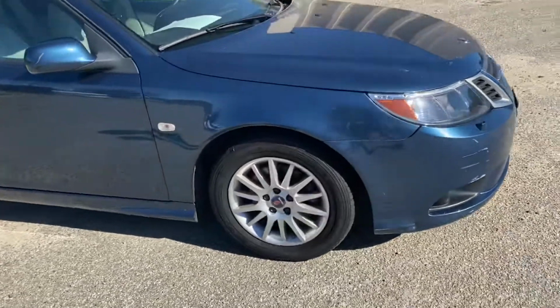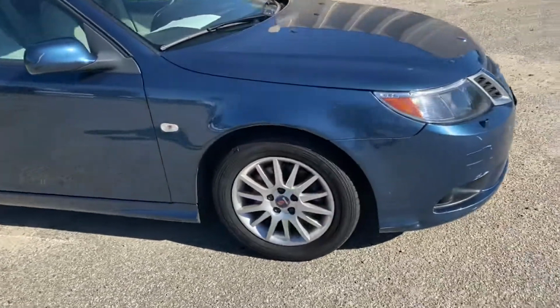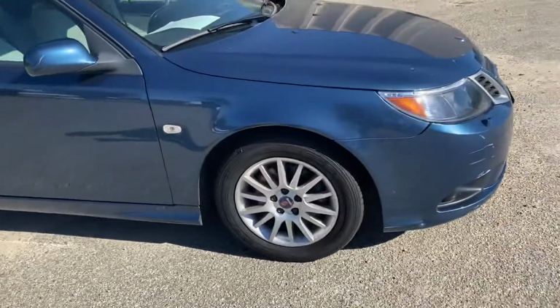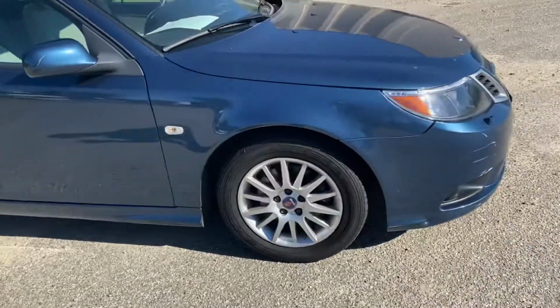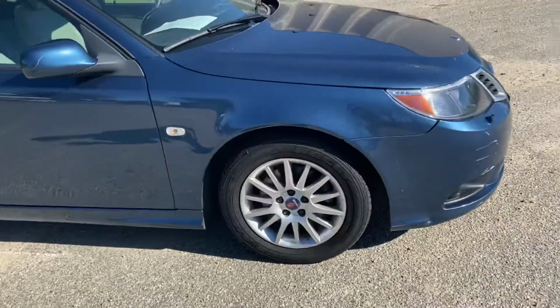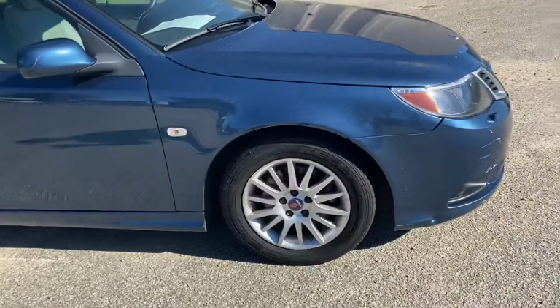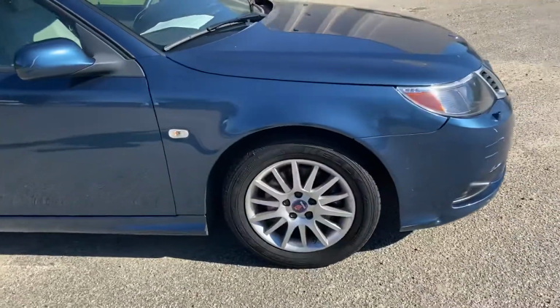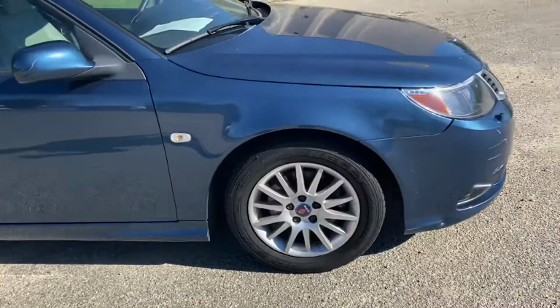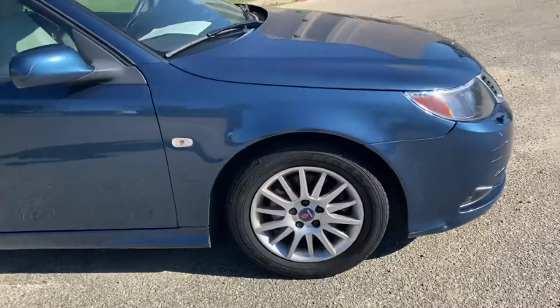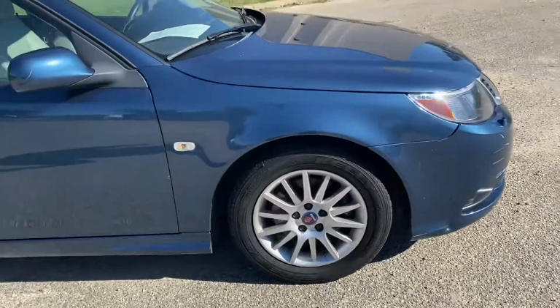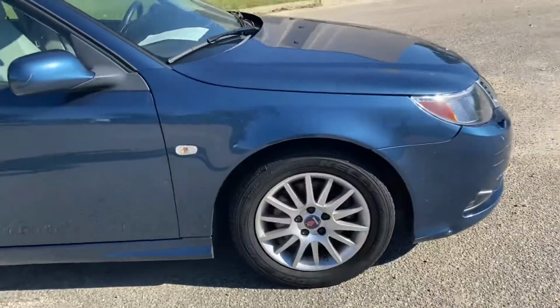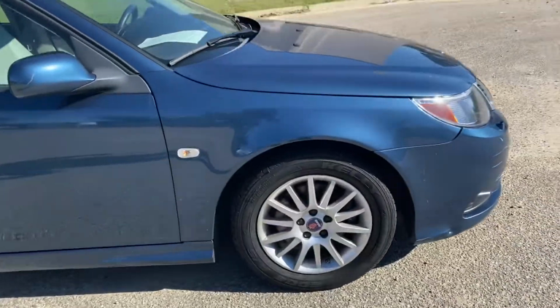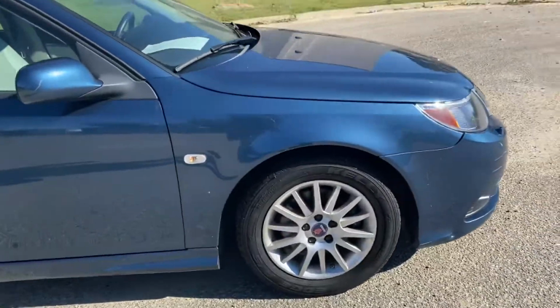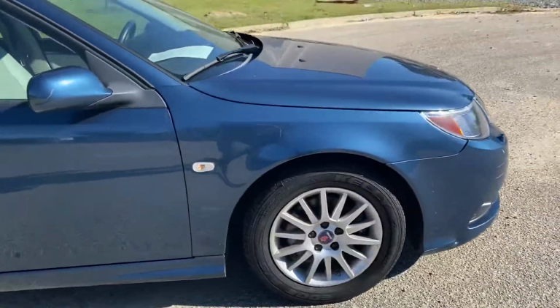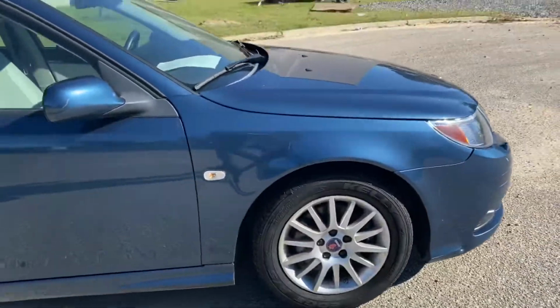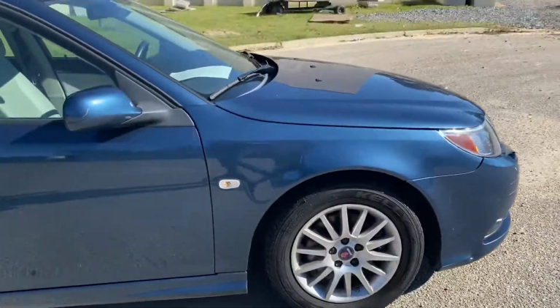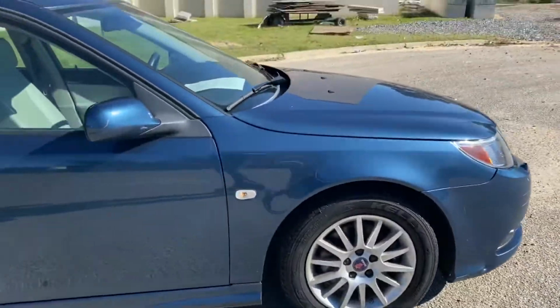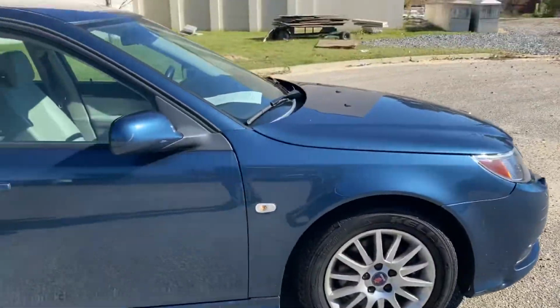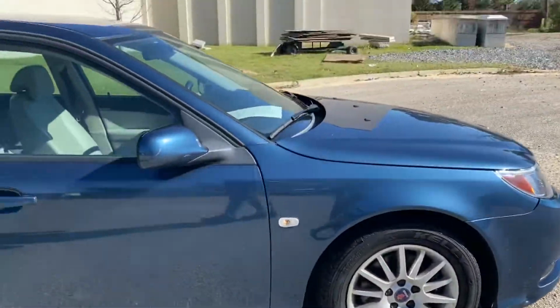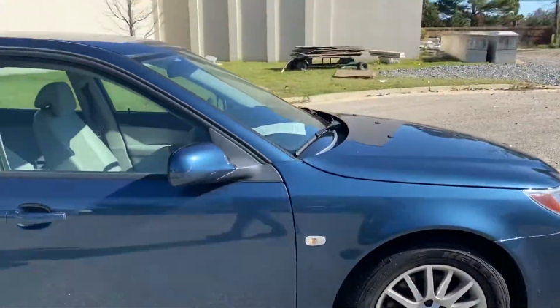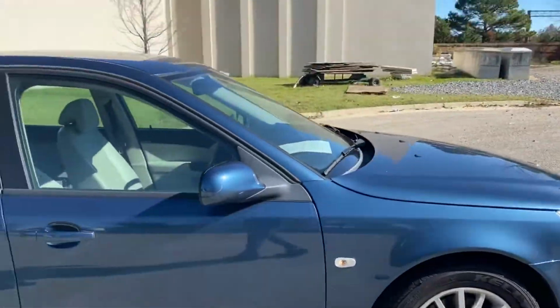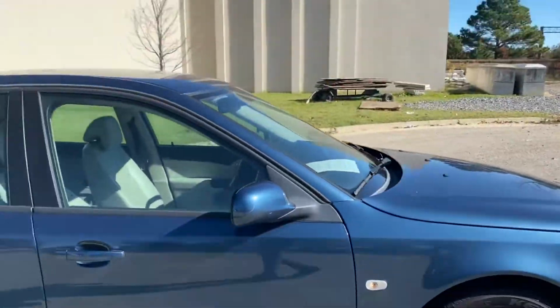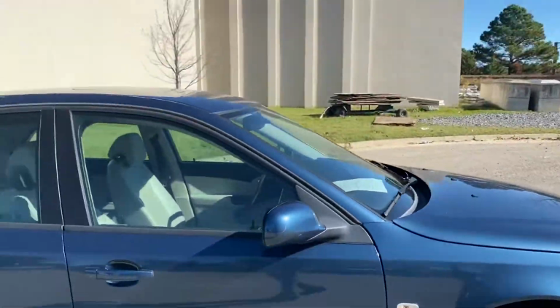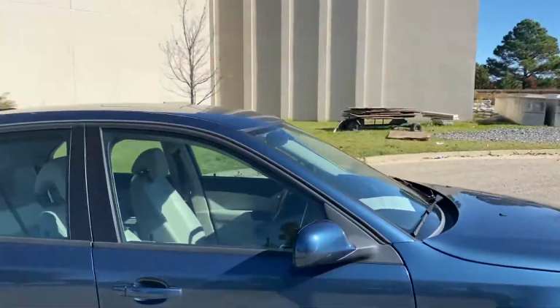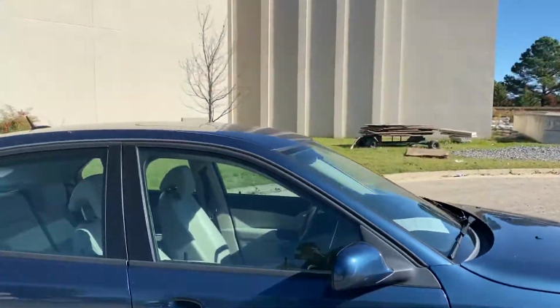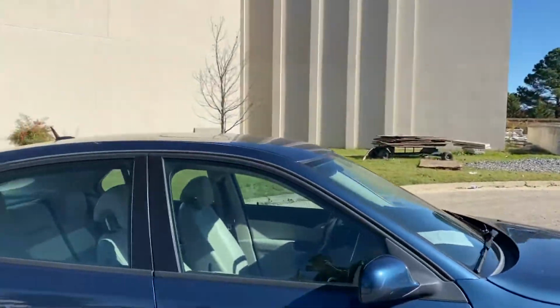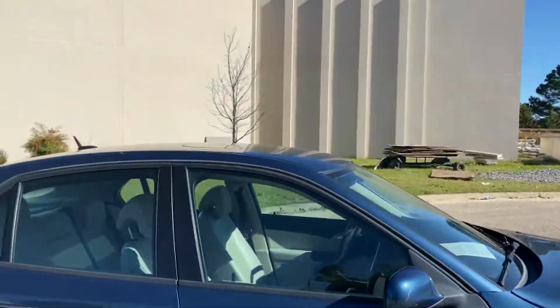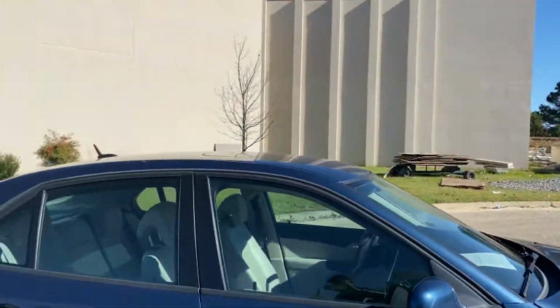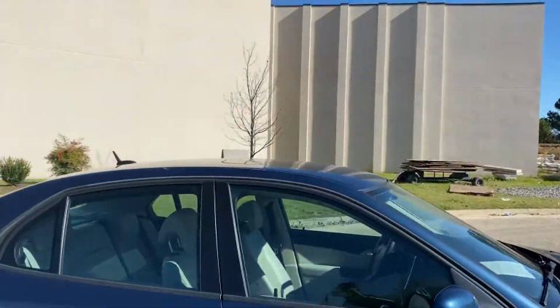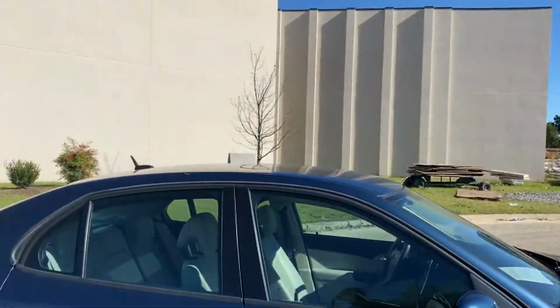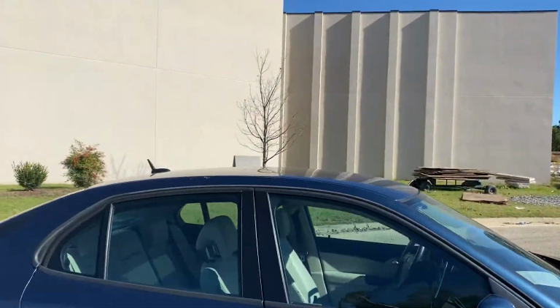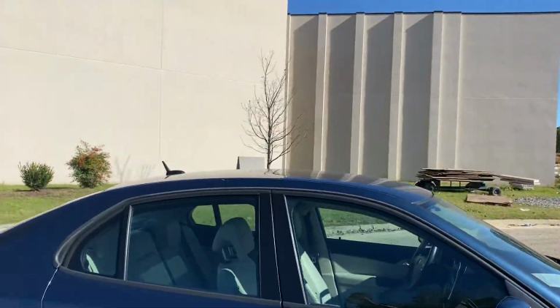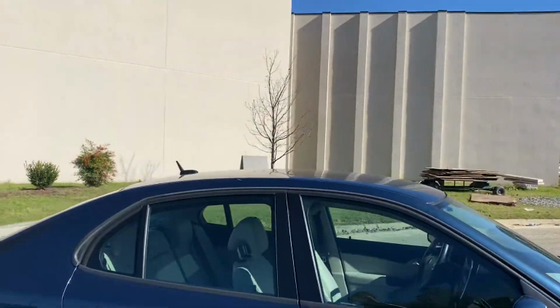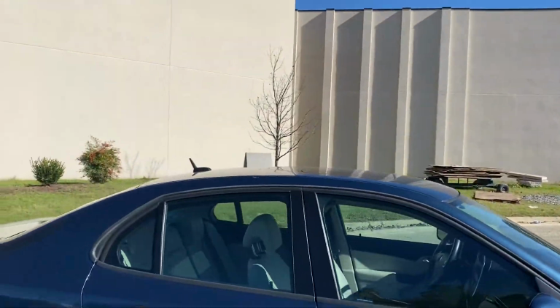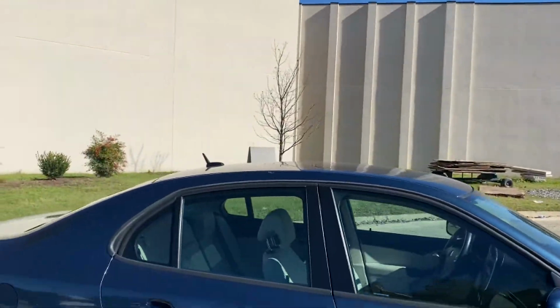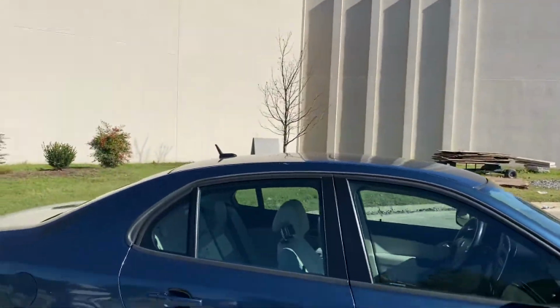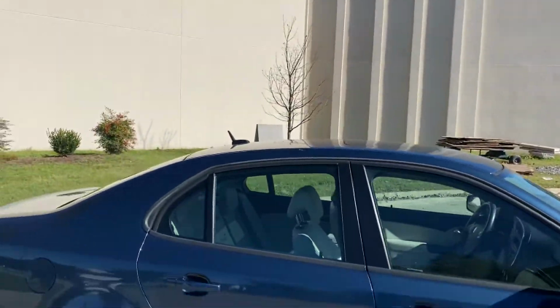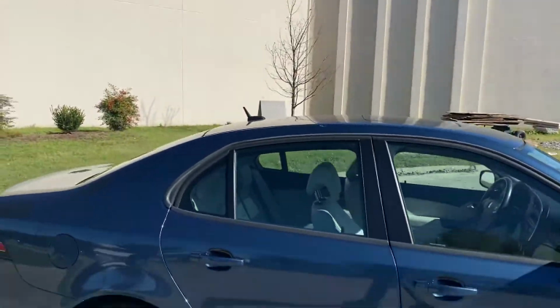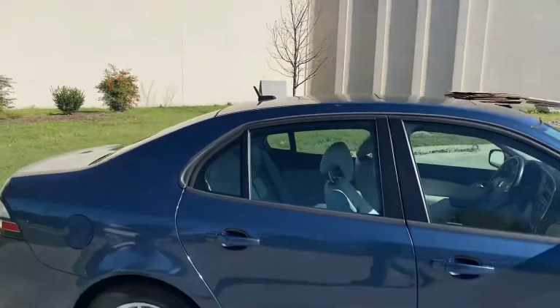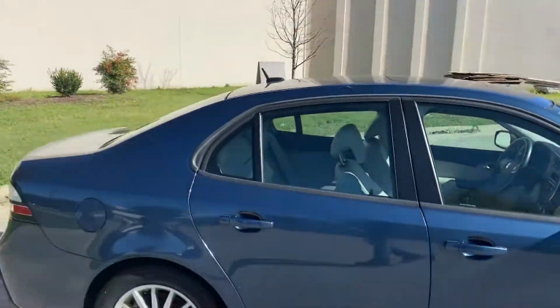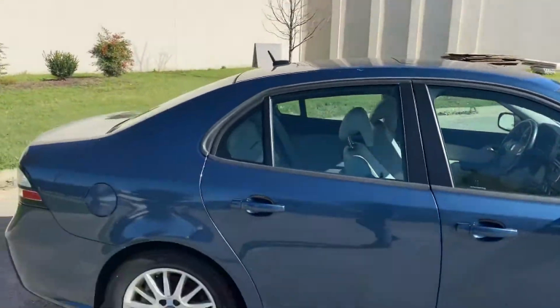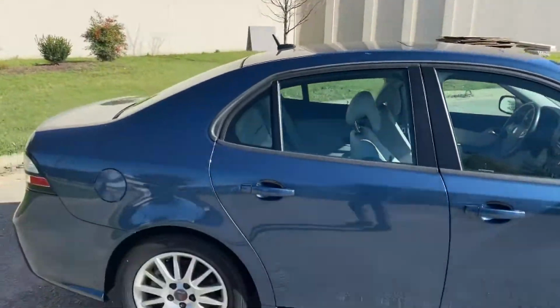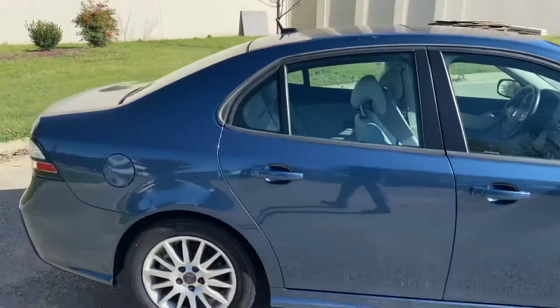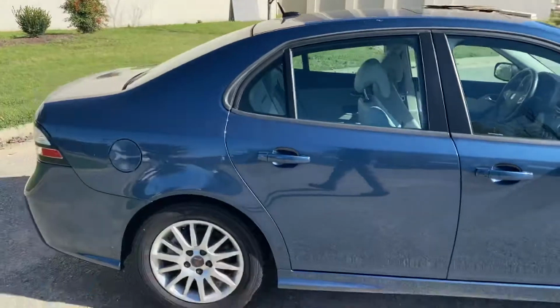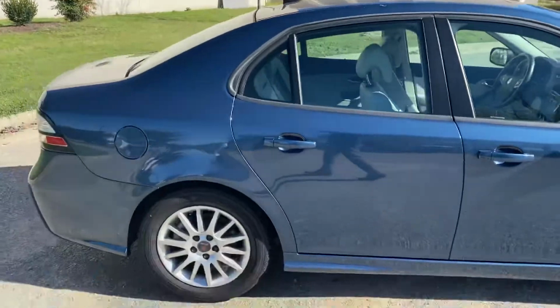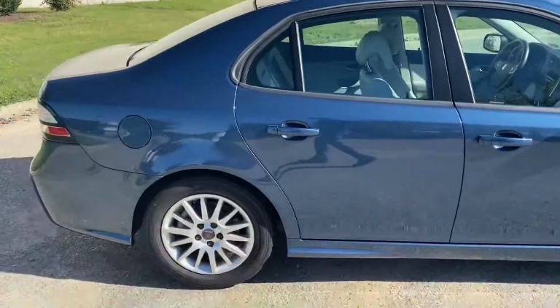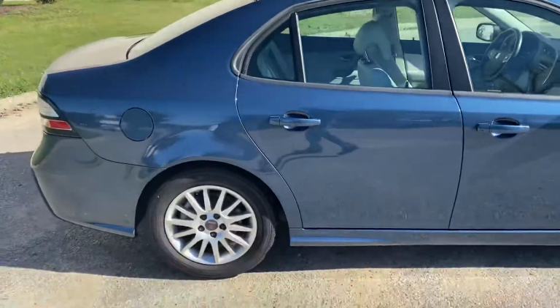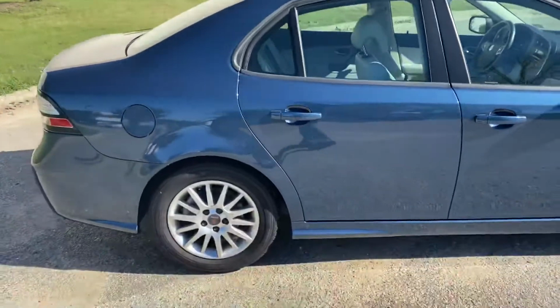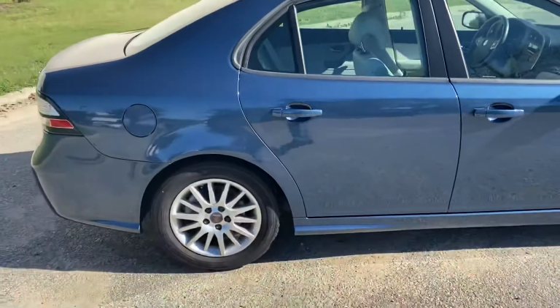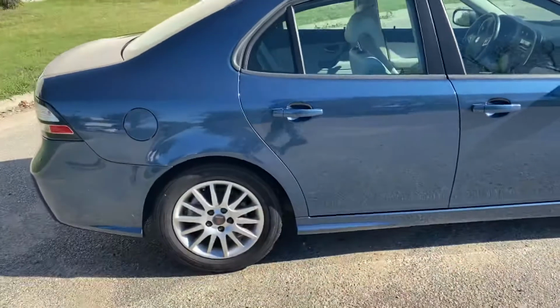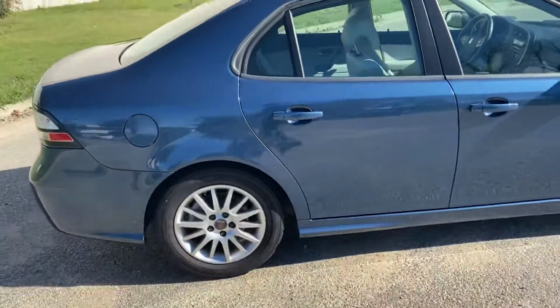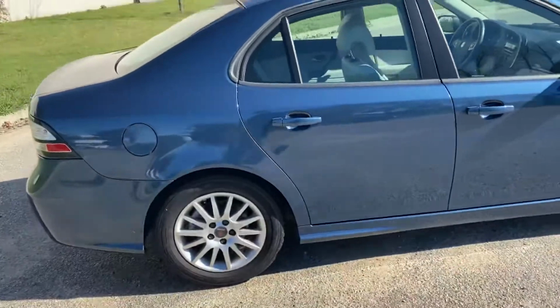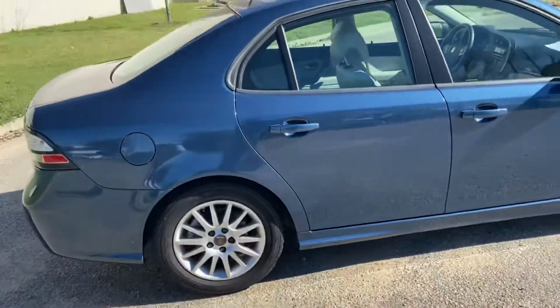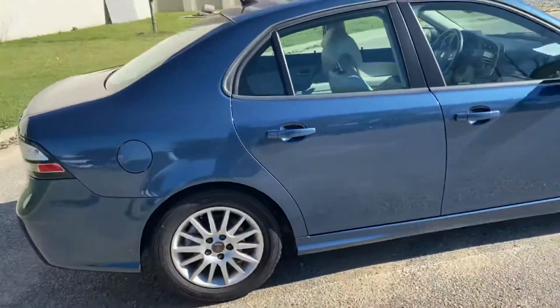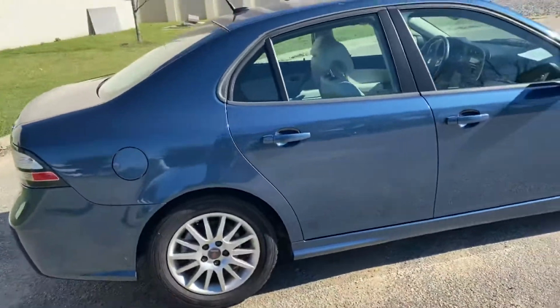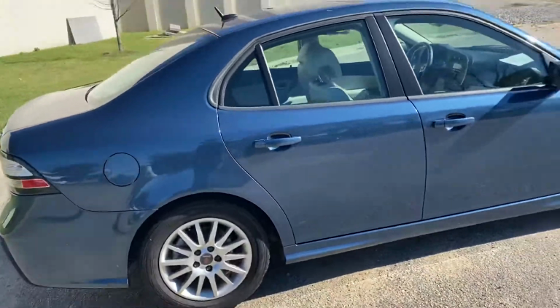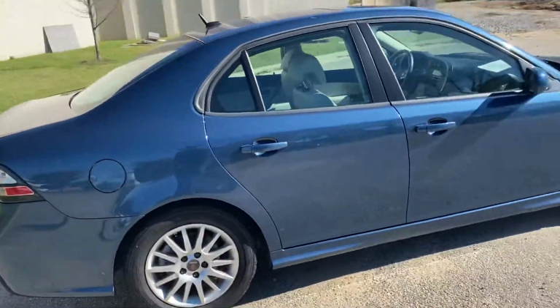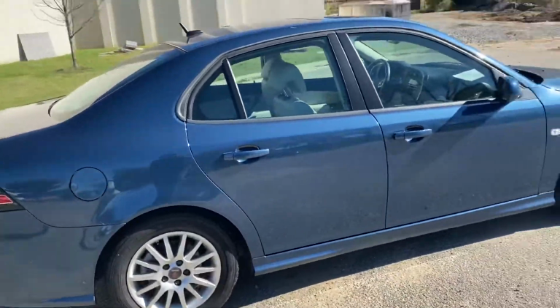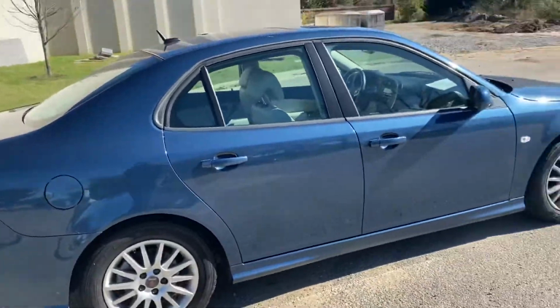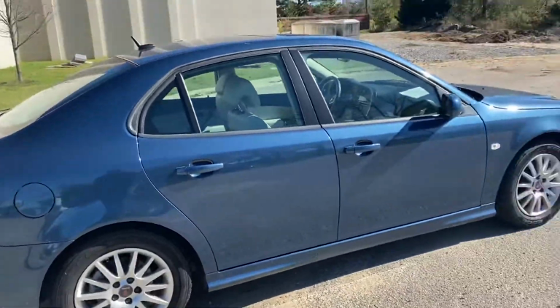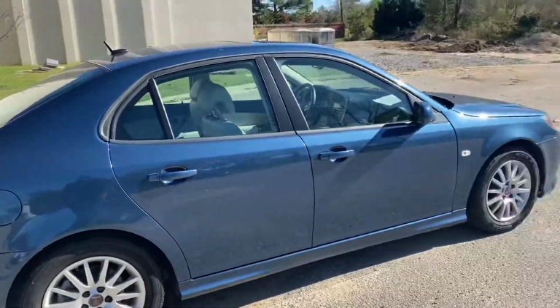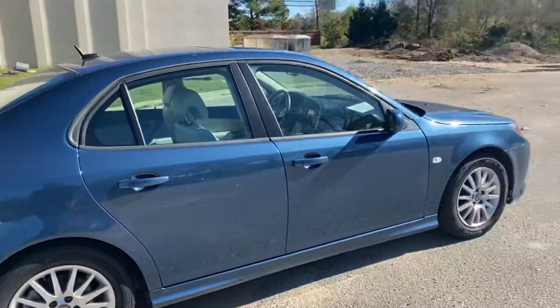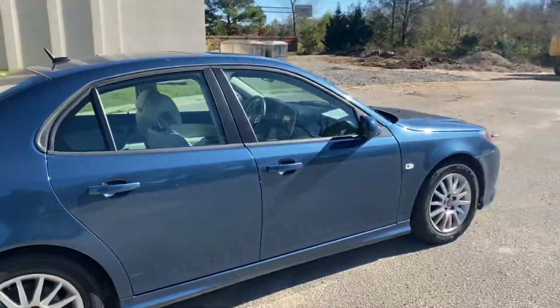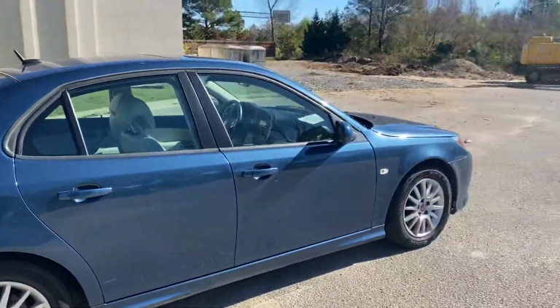The body and wheels are in excellent shape. There's plenty of tread on the tires.